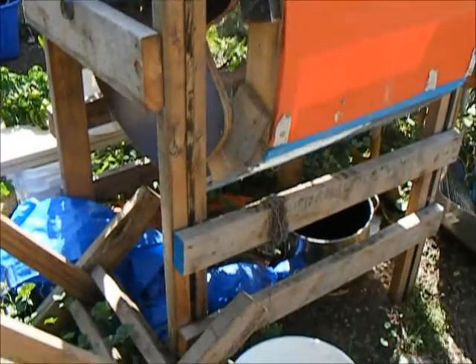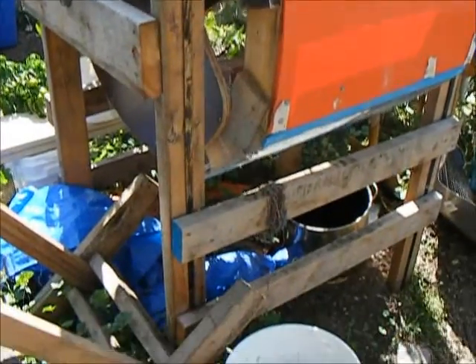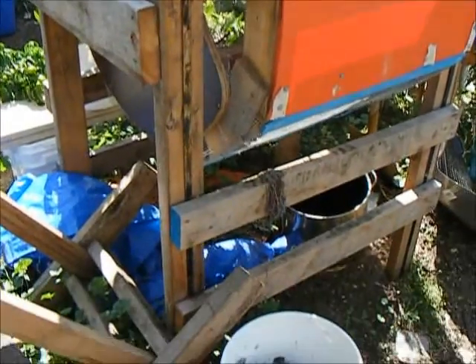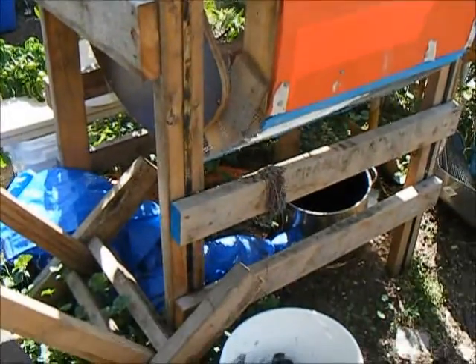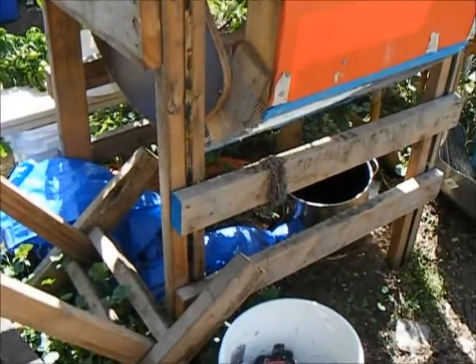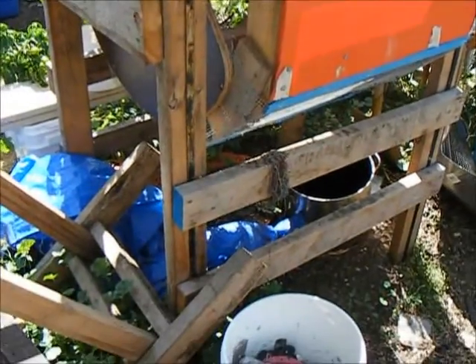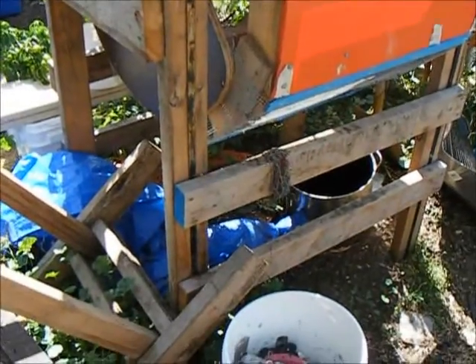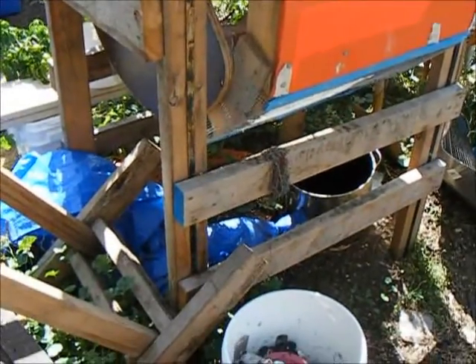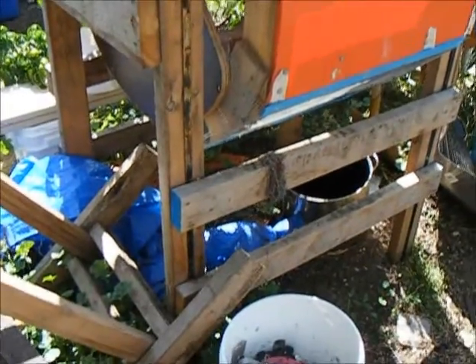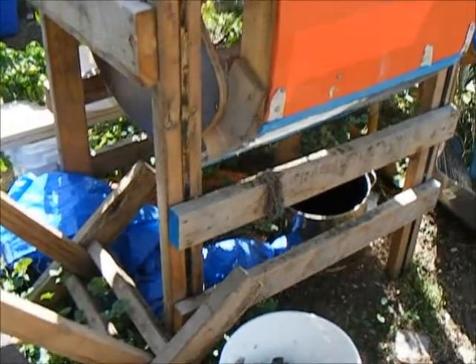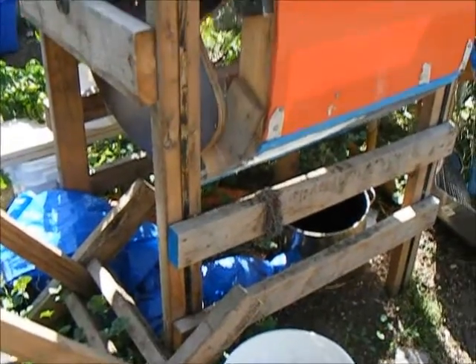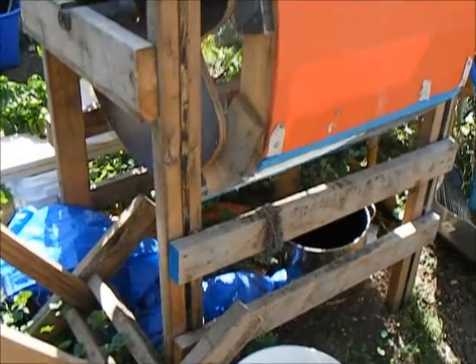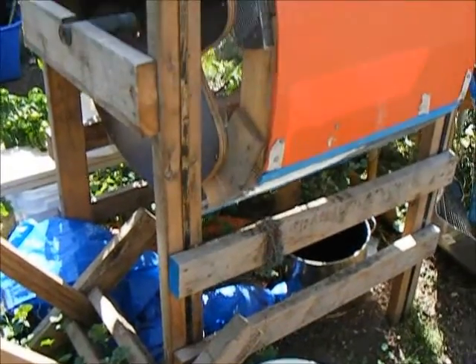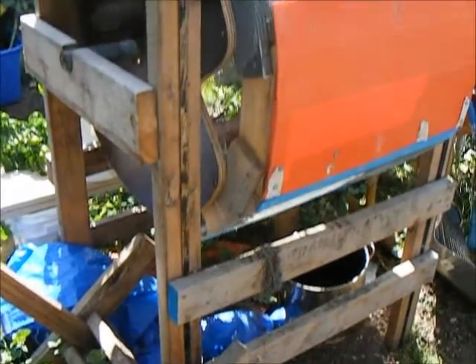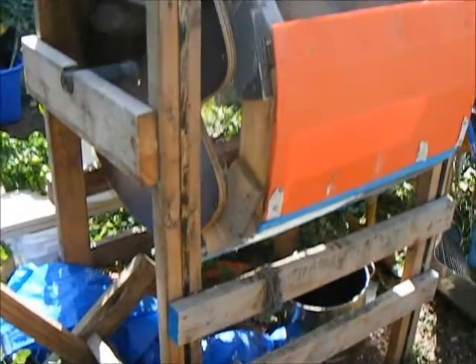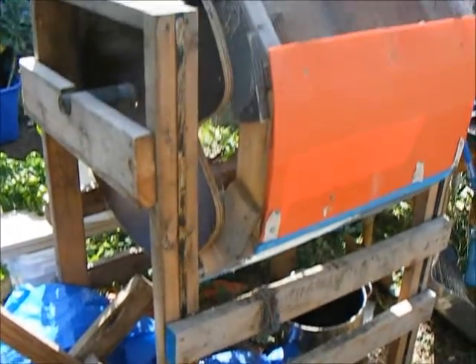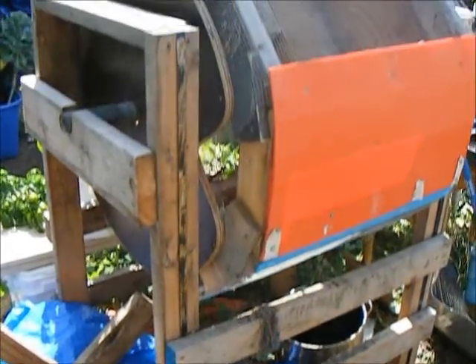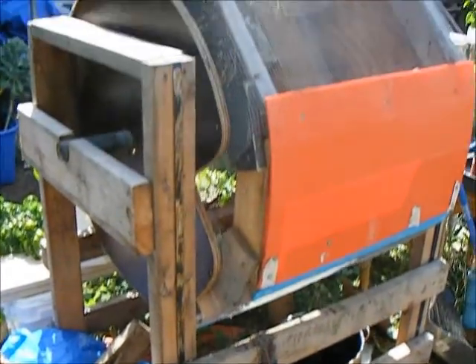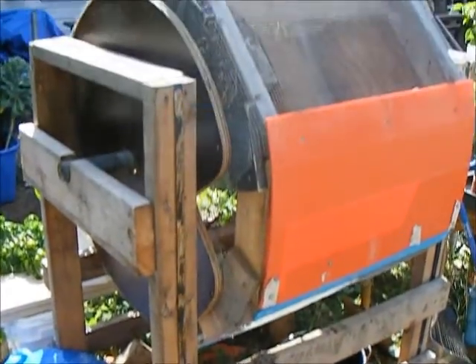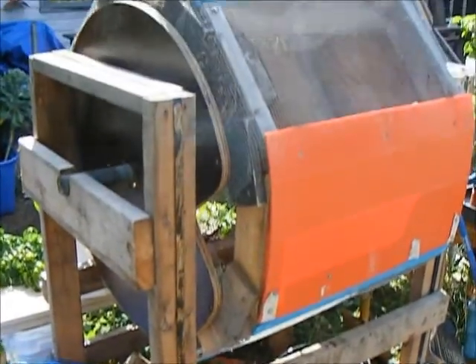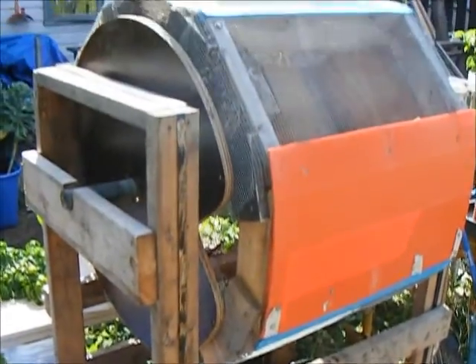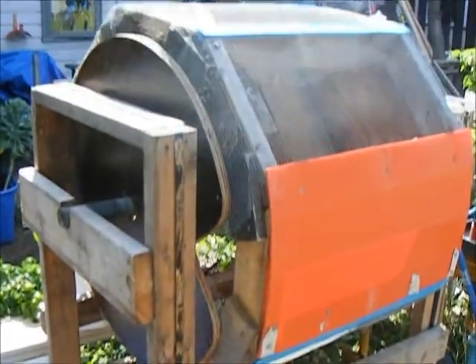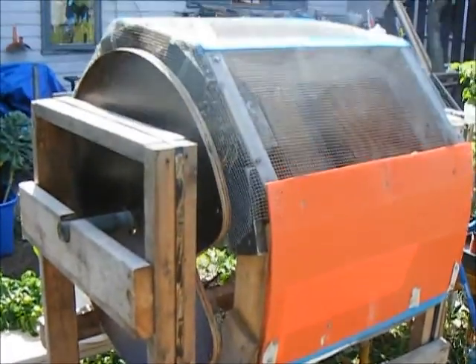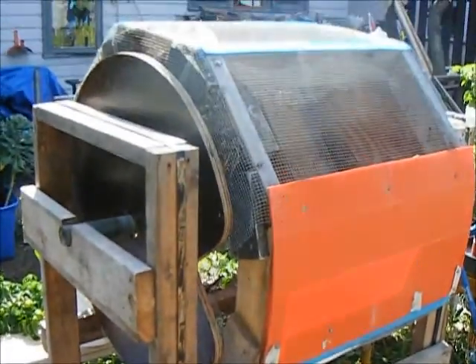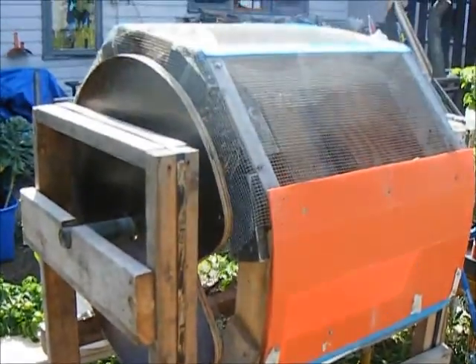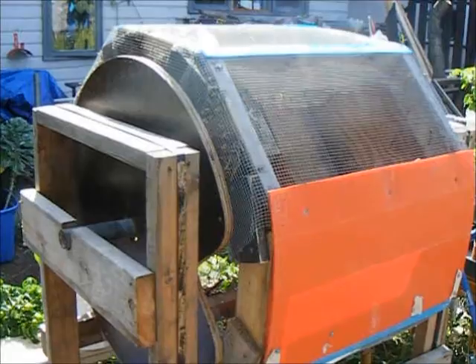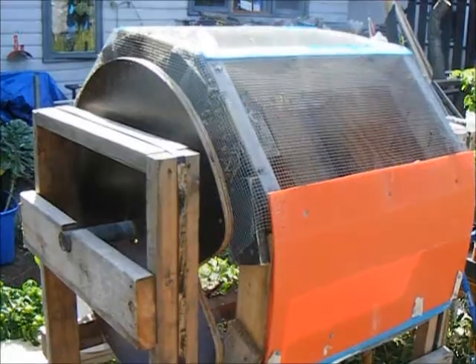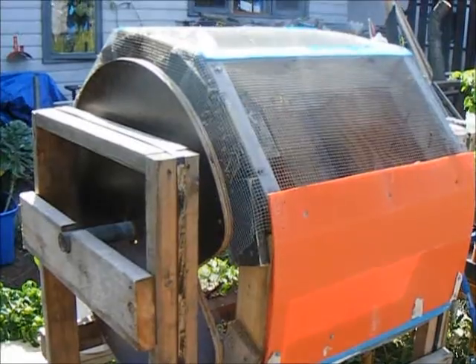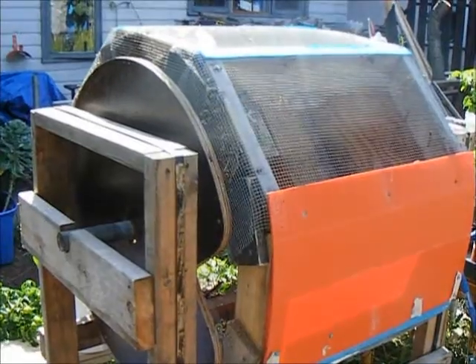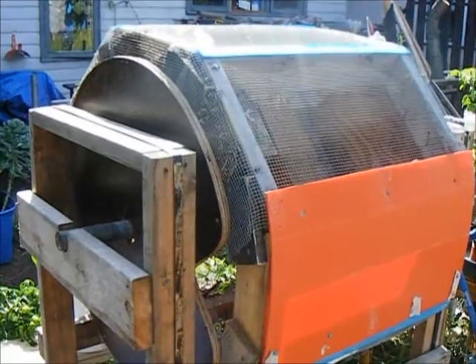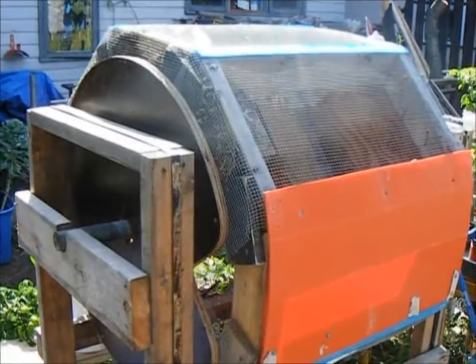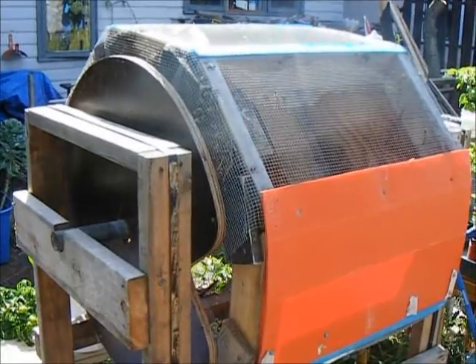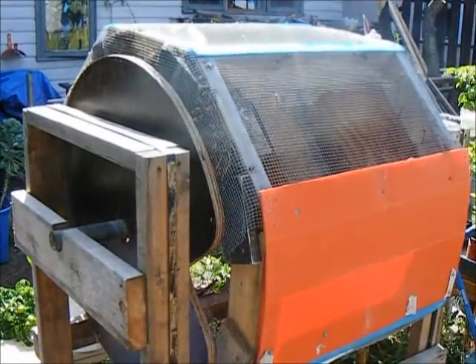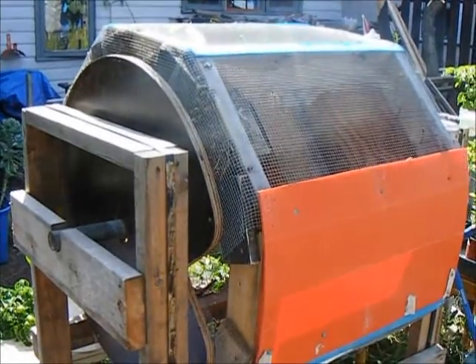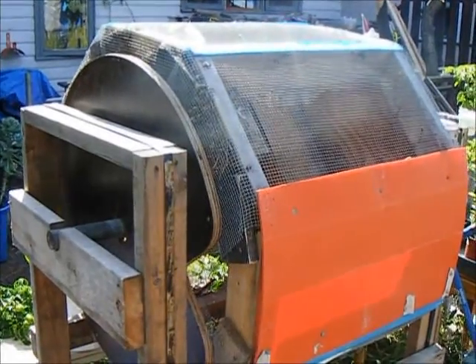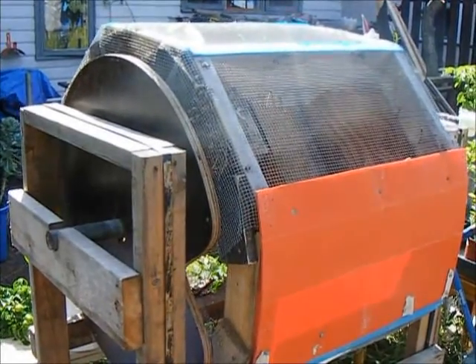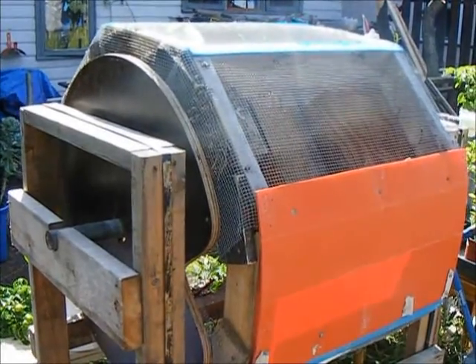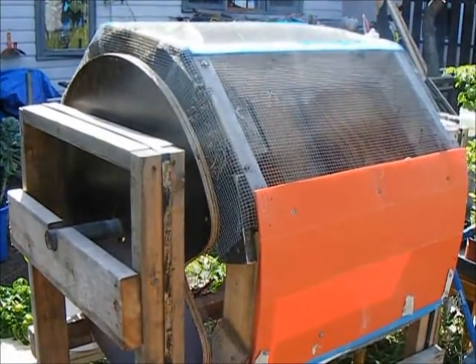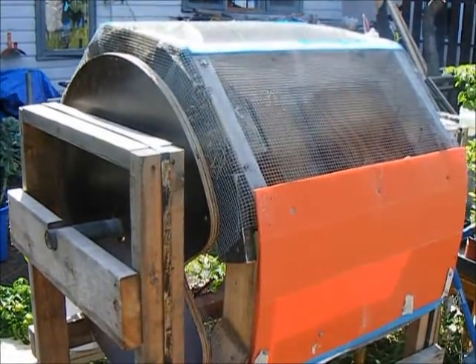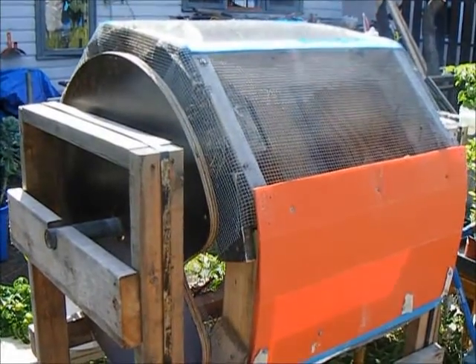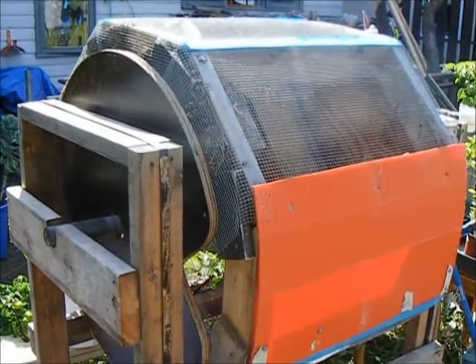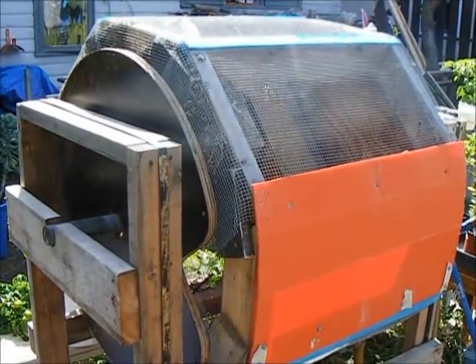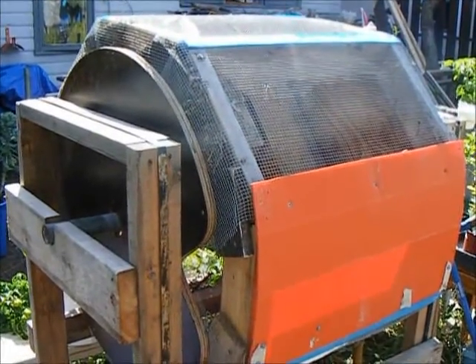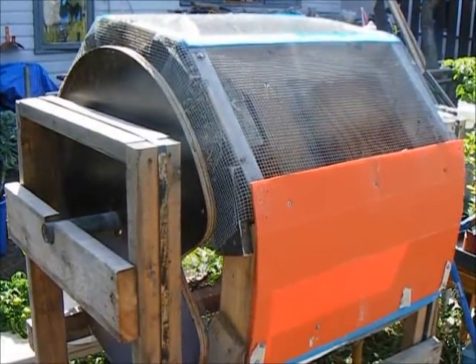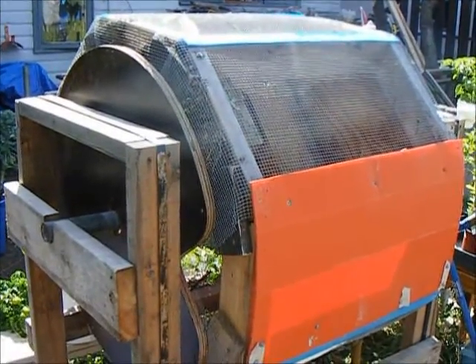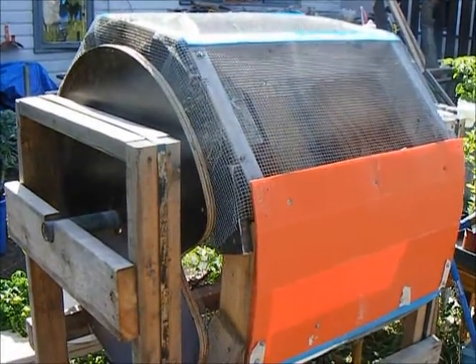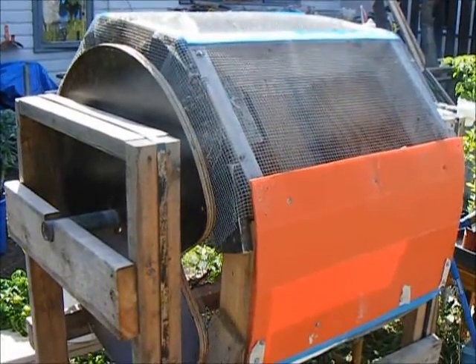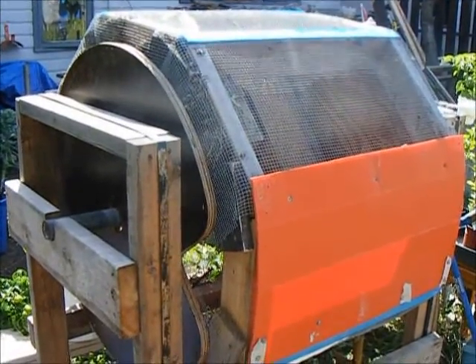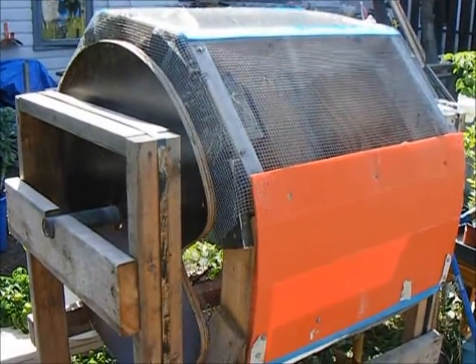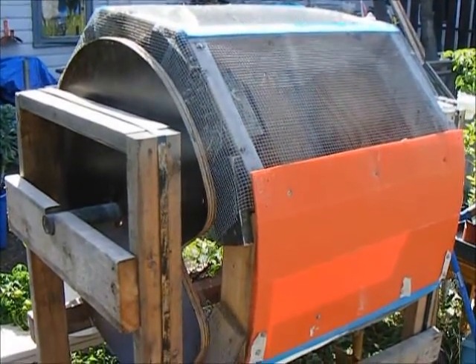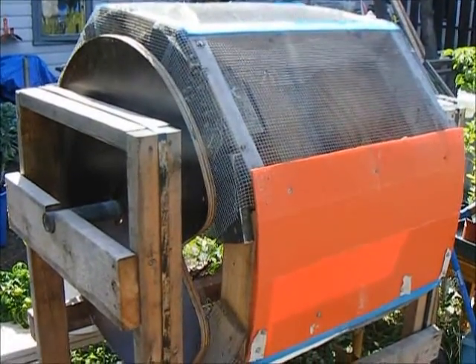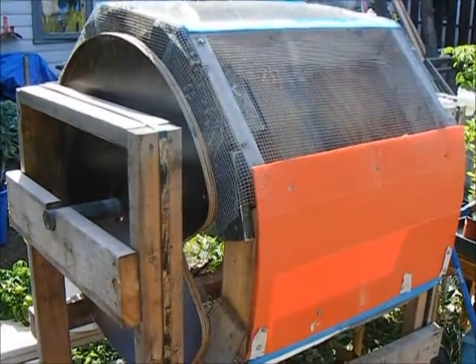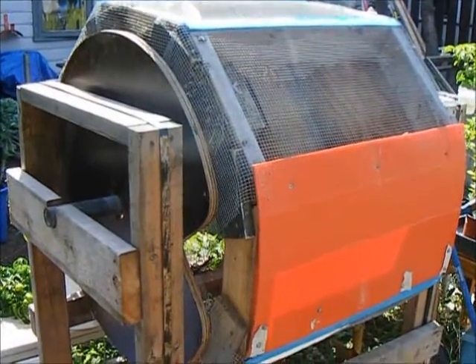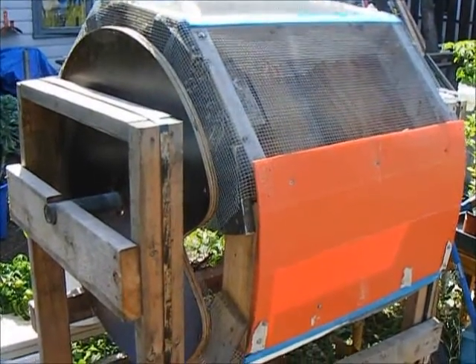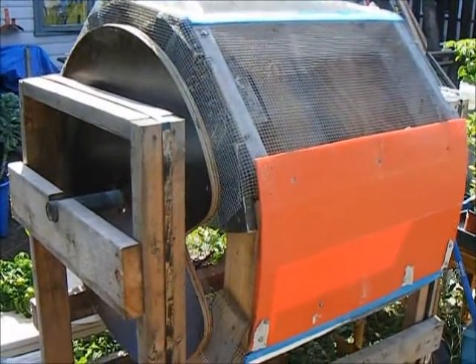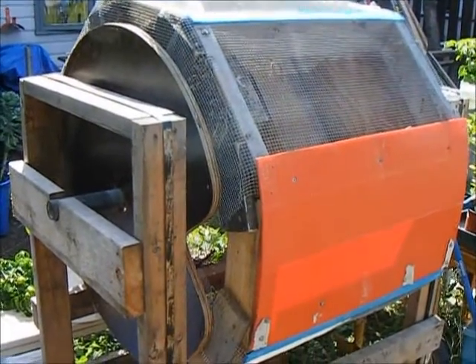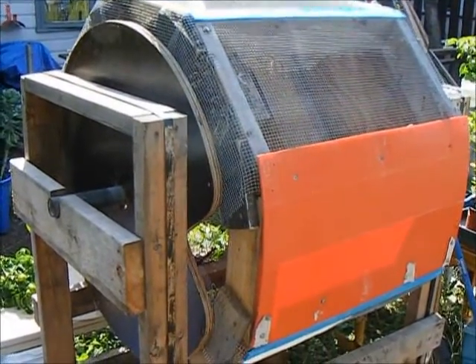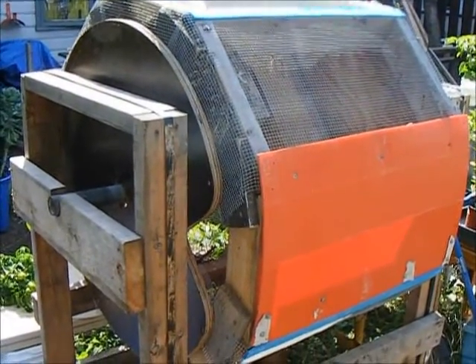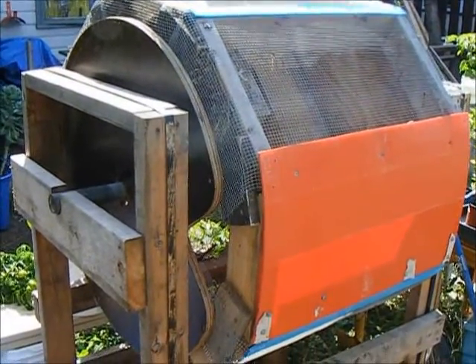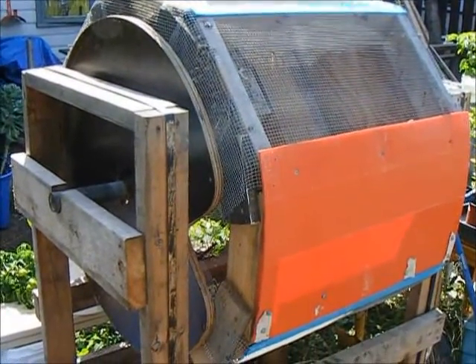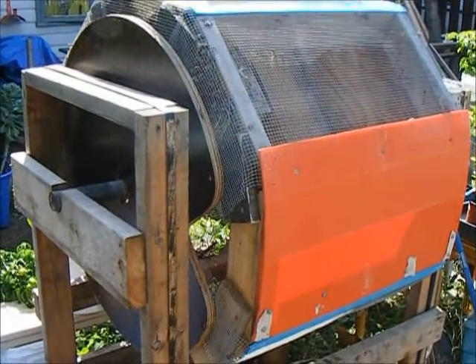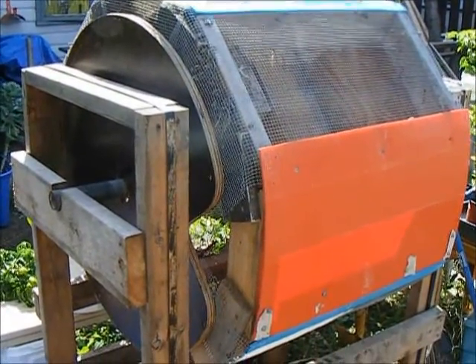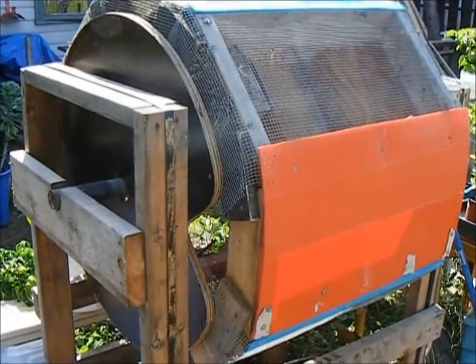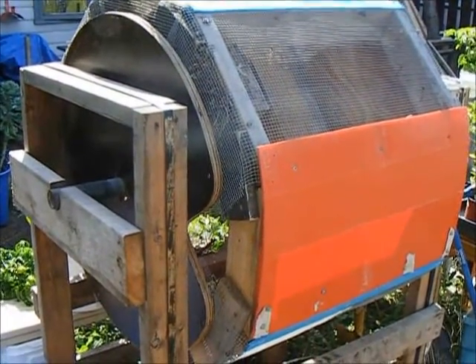Which would be this — my compost tumbler. Quite simple to use and incredibly labor saving.